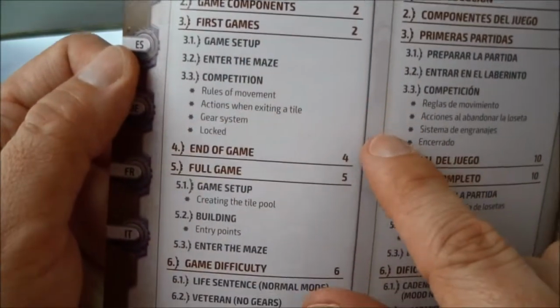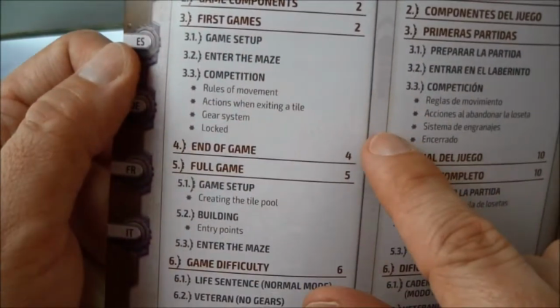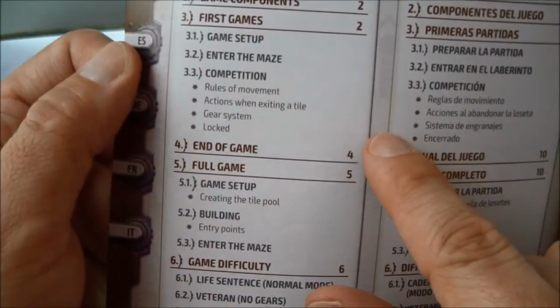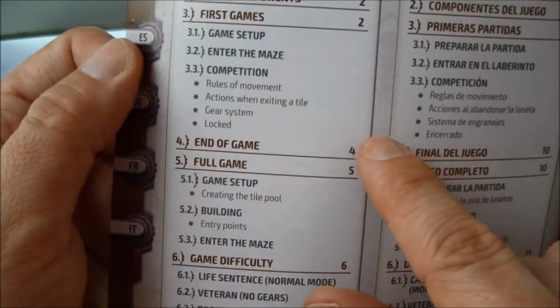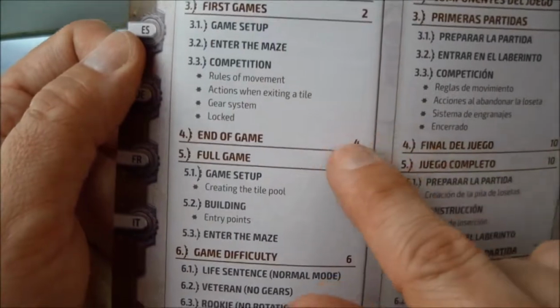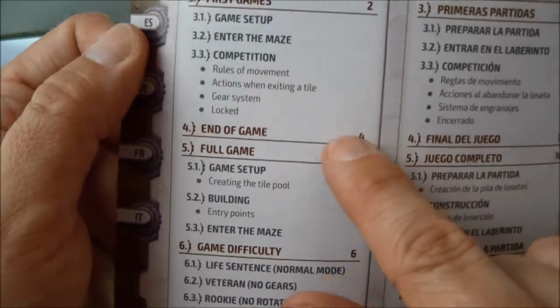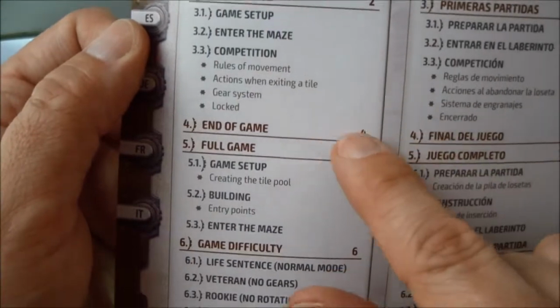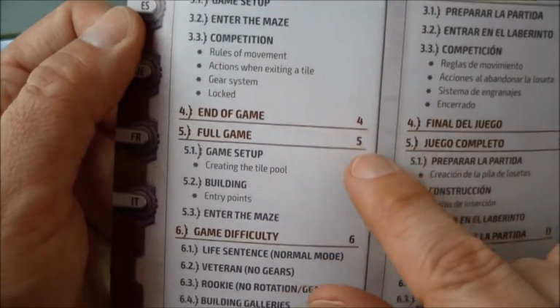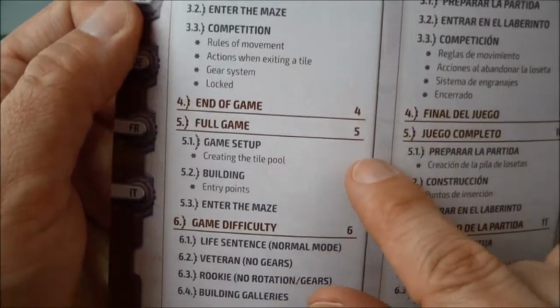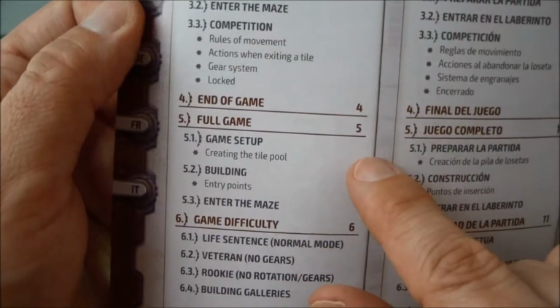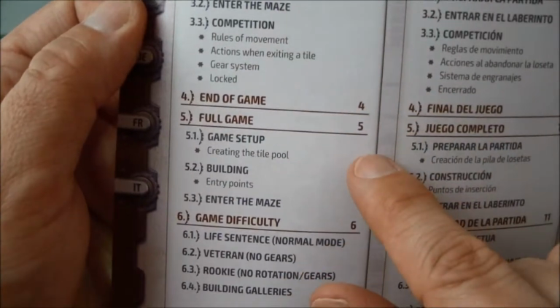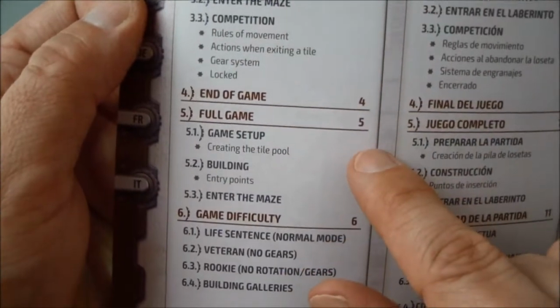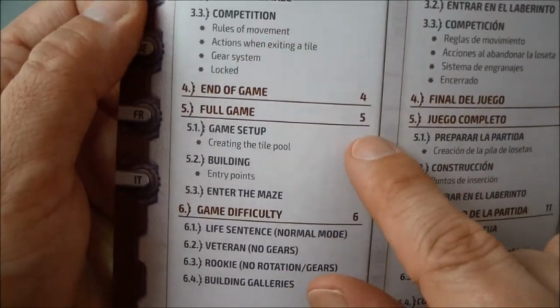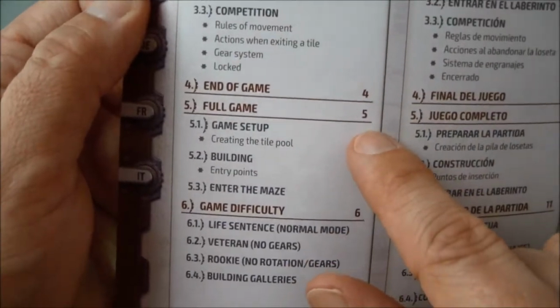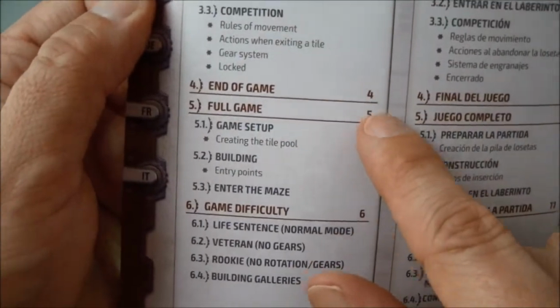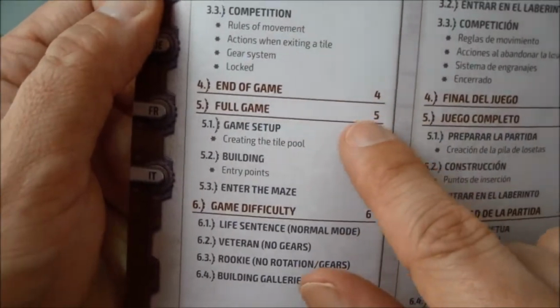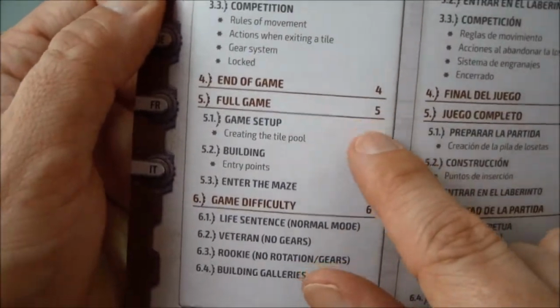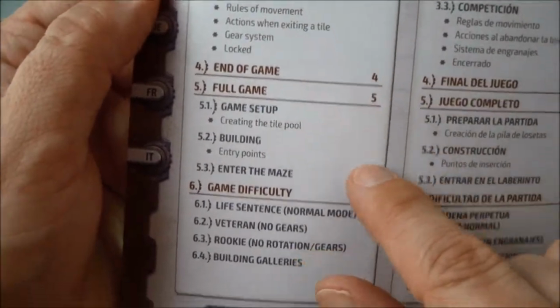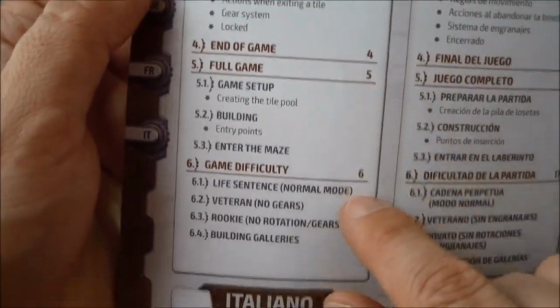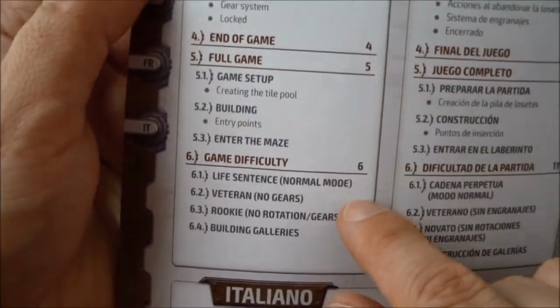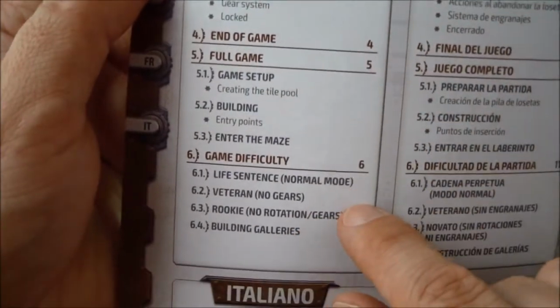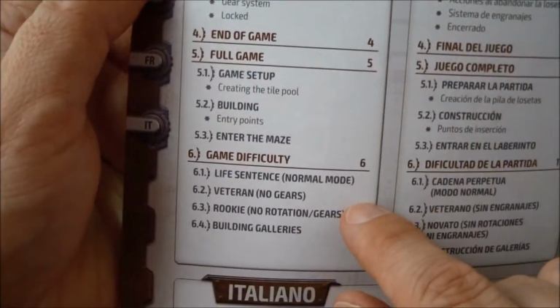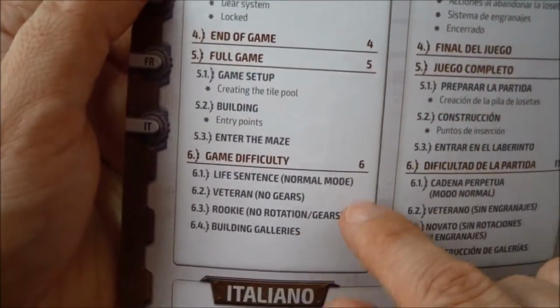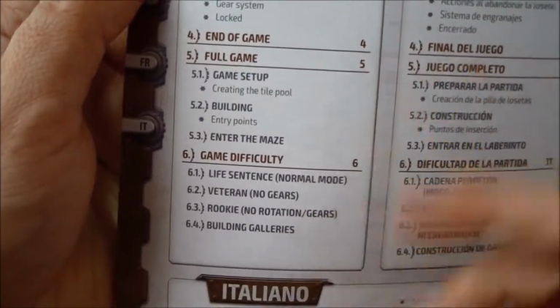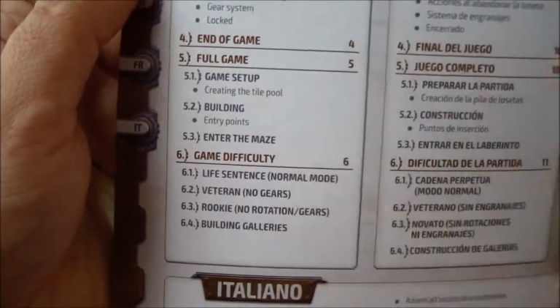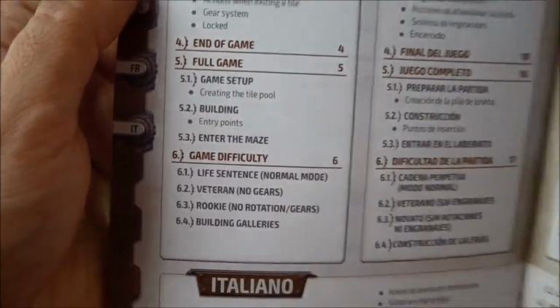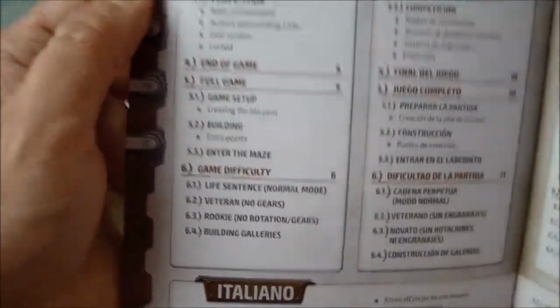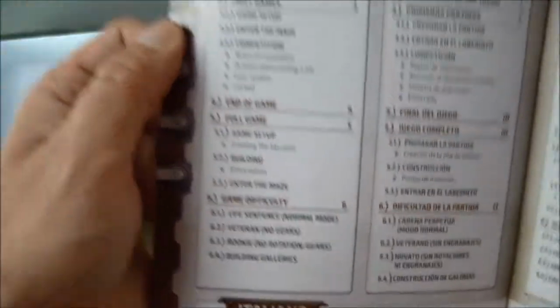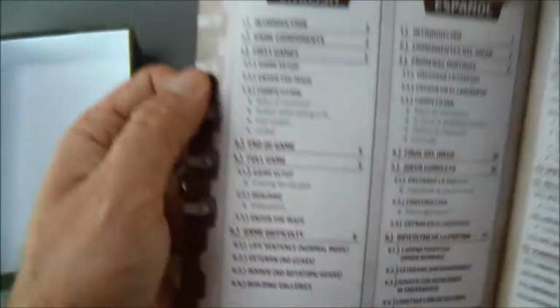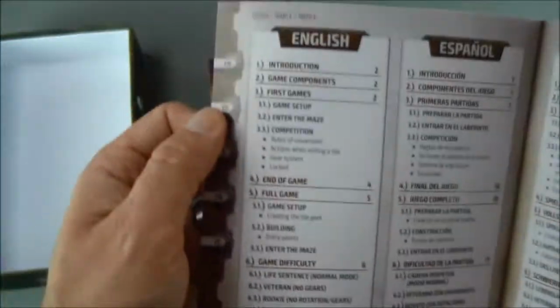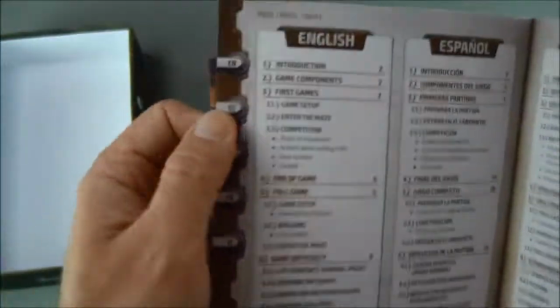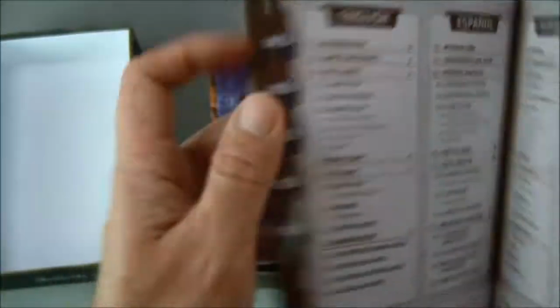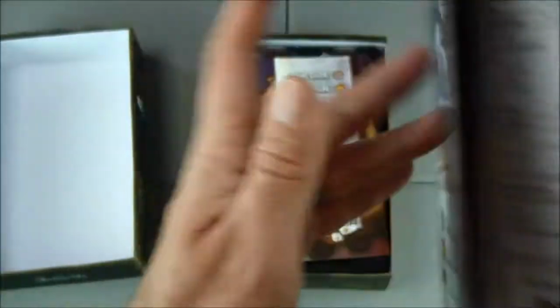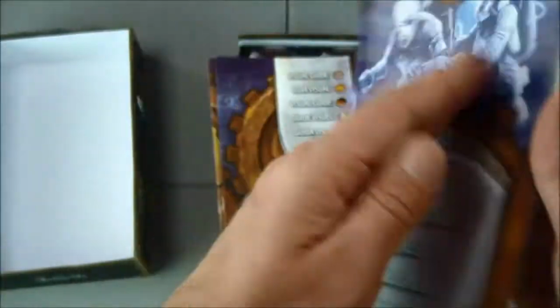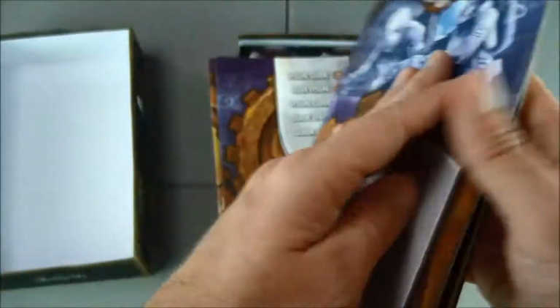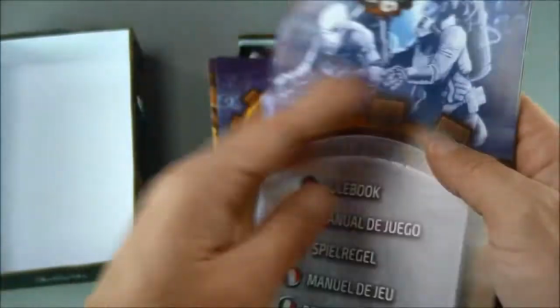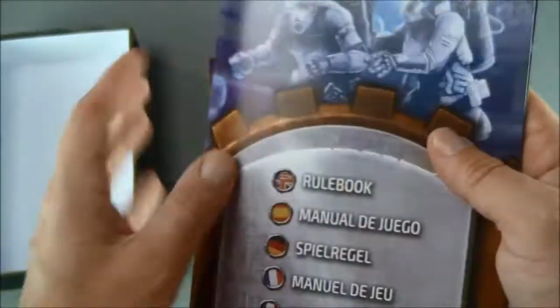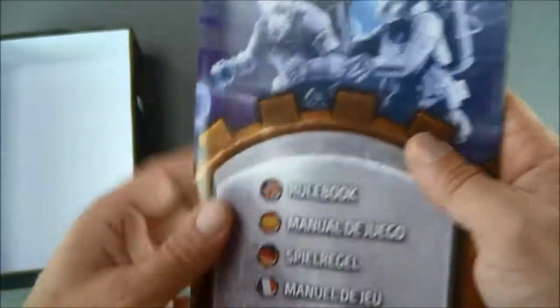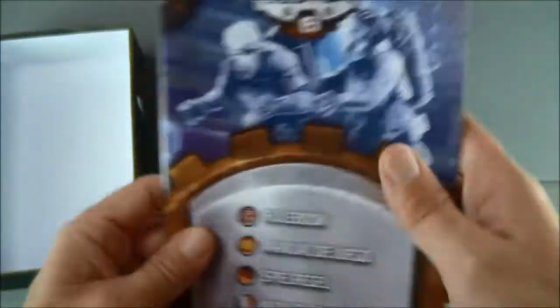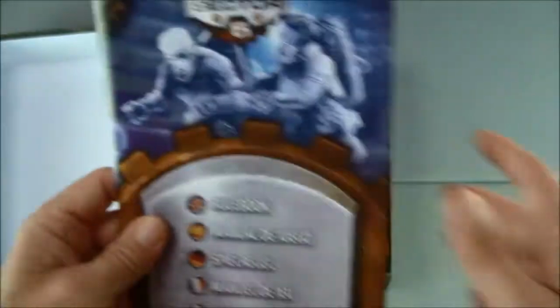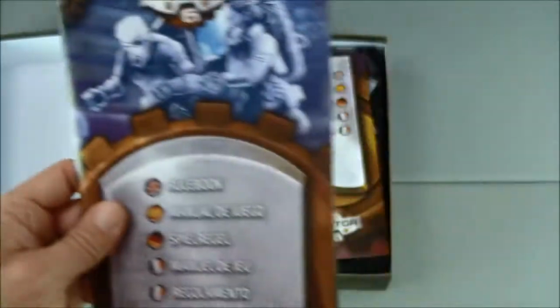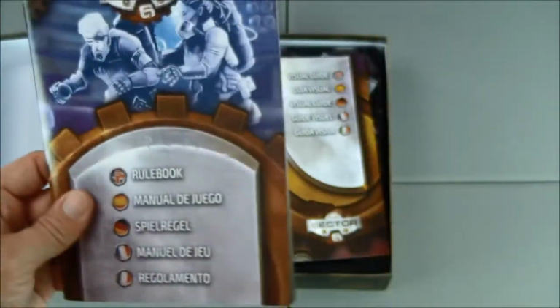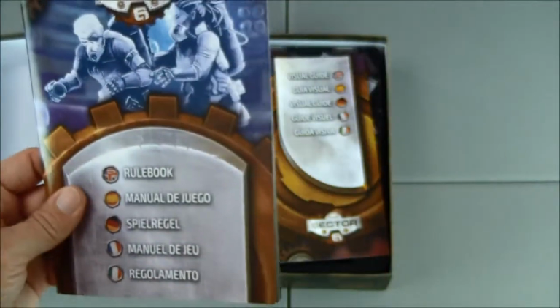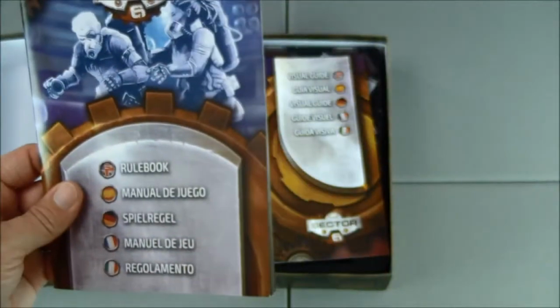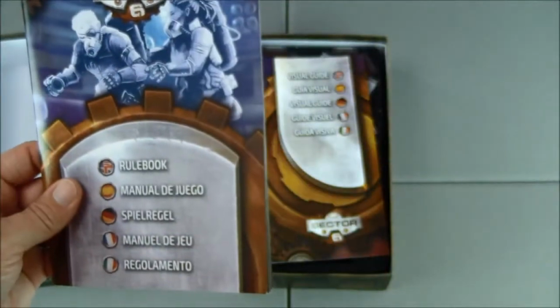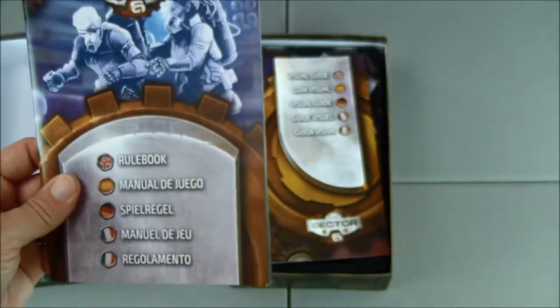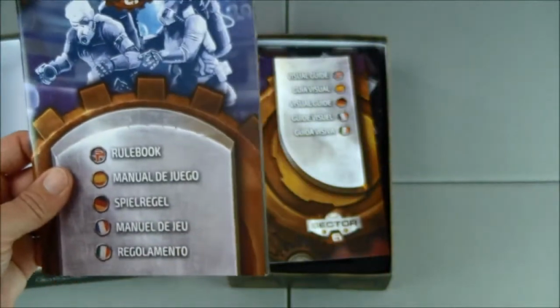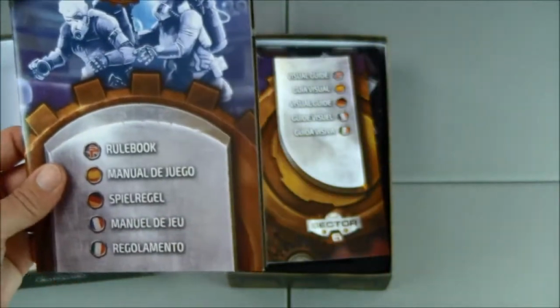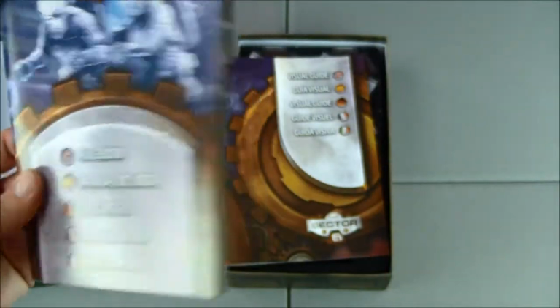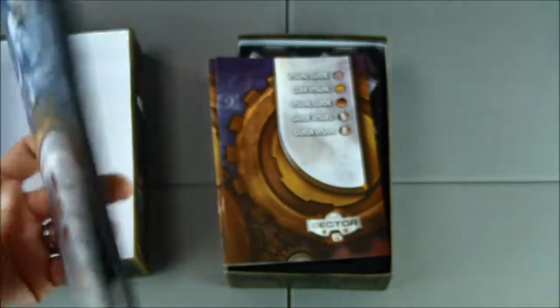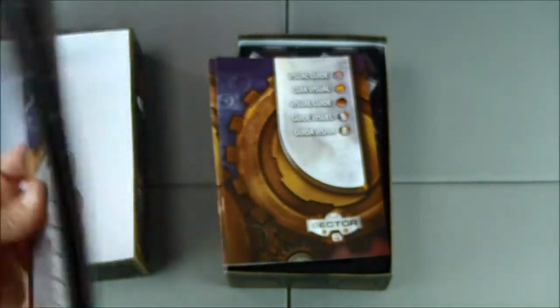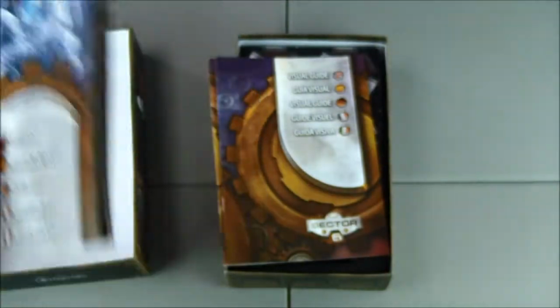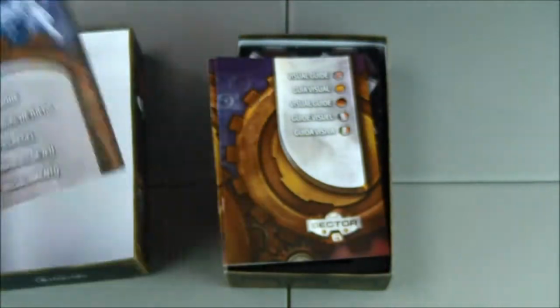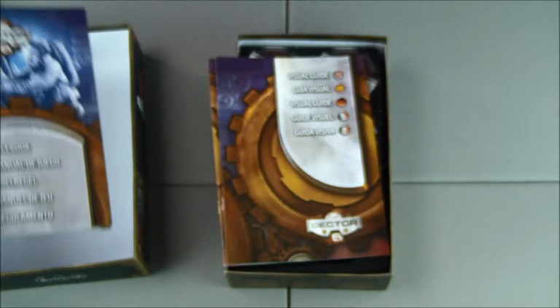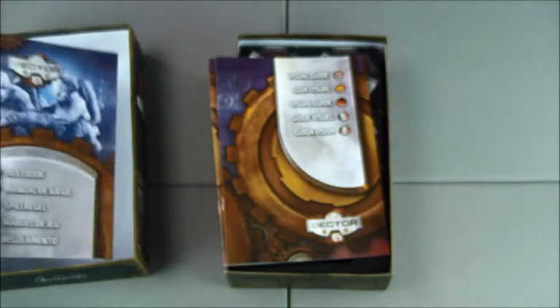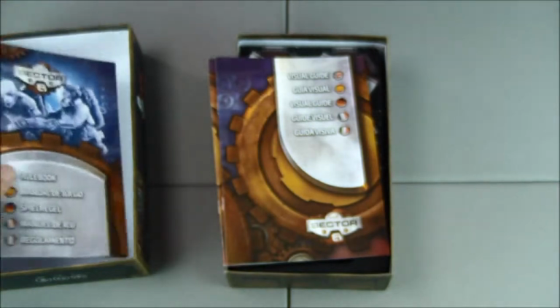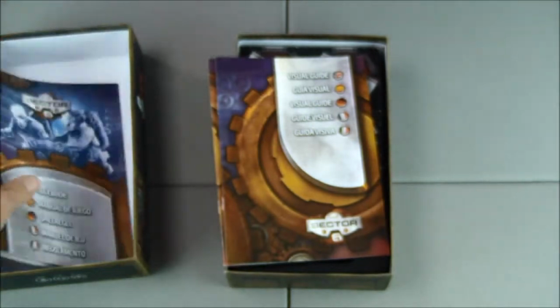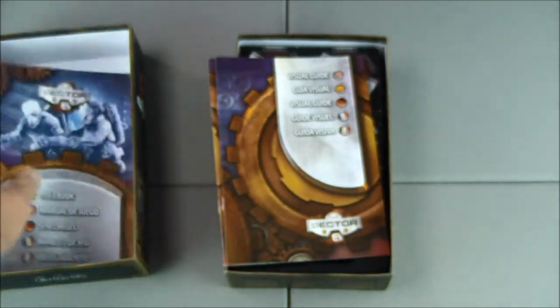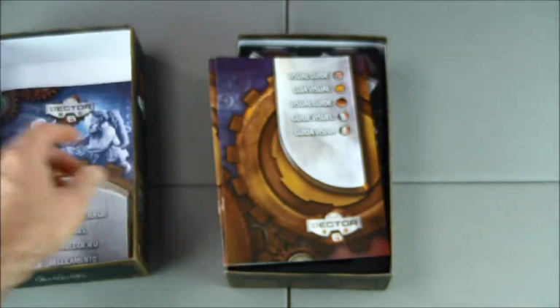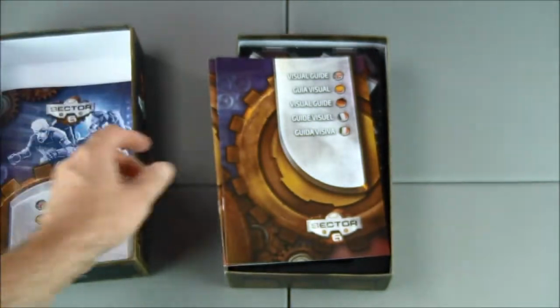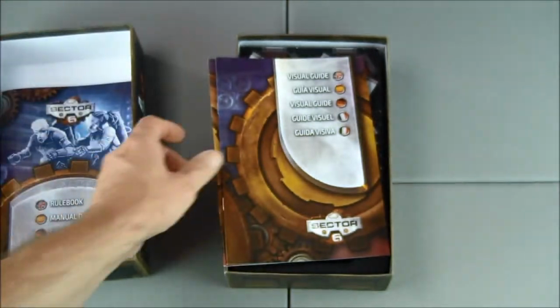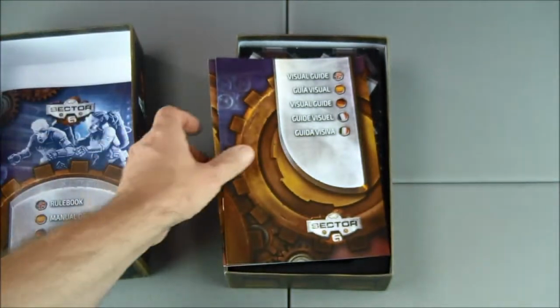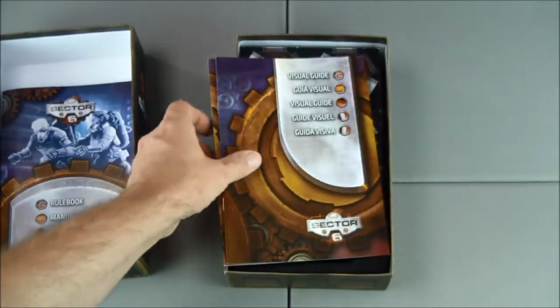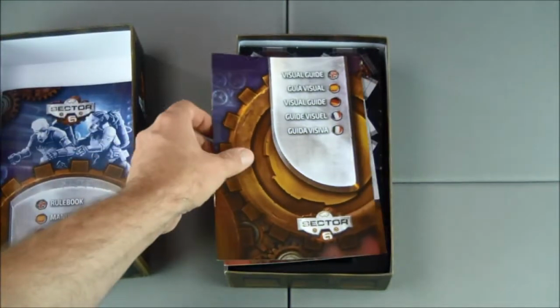Page 2 end game, page 4 full game — so we're only looking at 4 to 6 pages of rules. Nice.